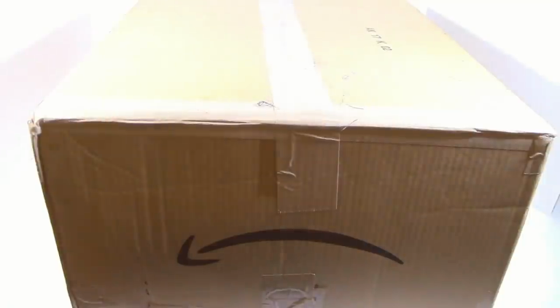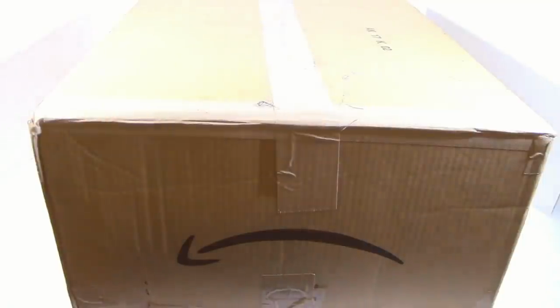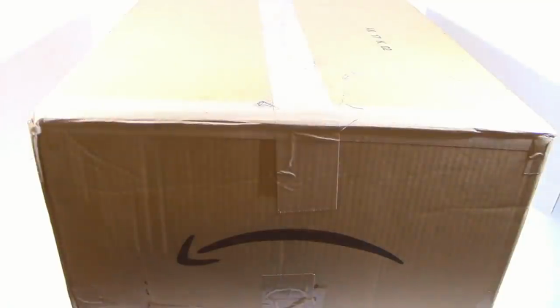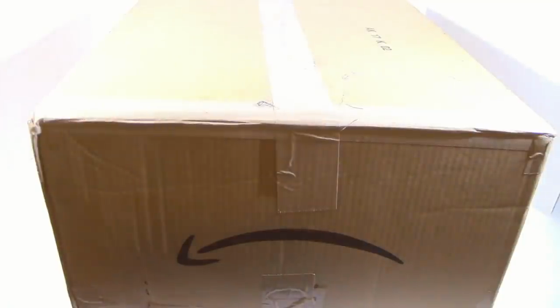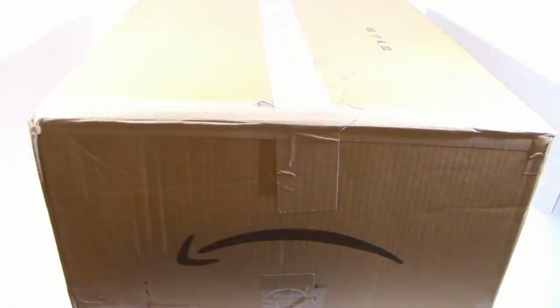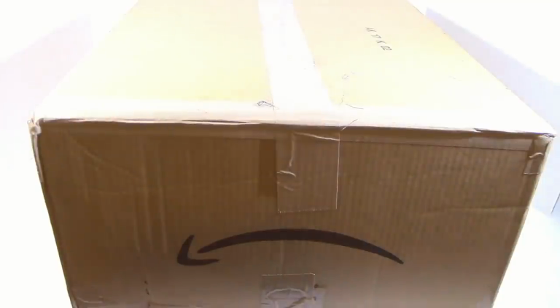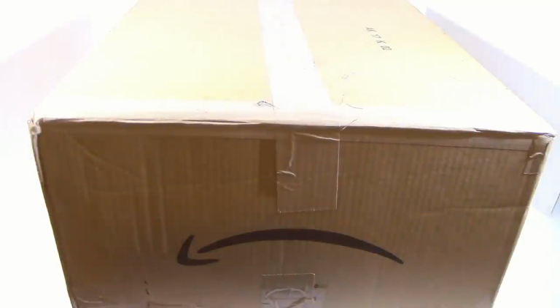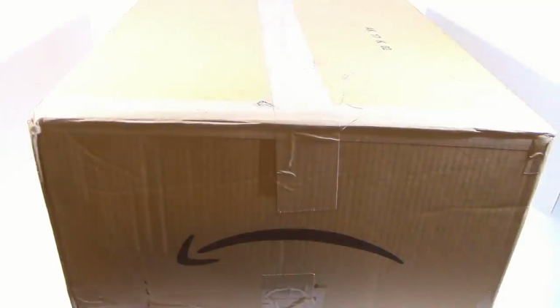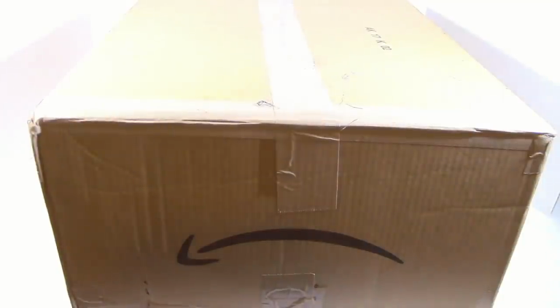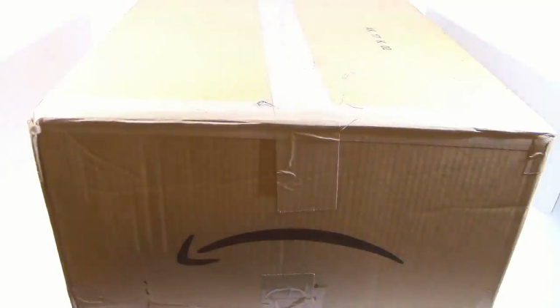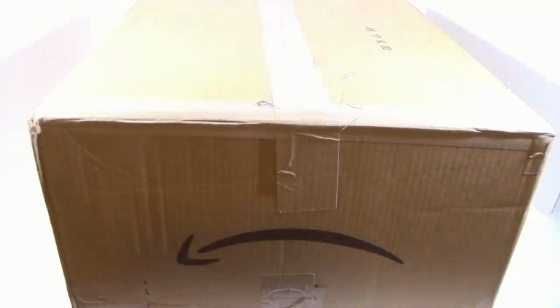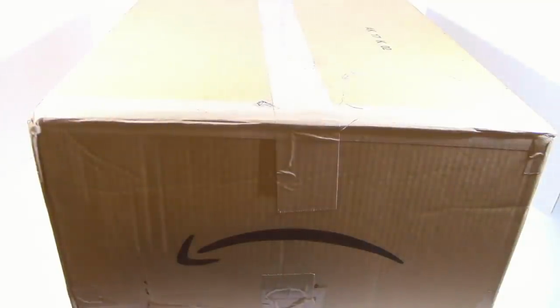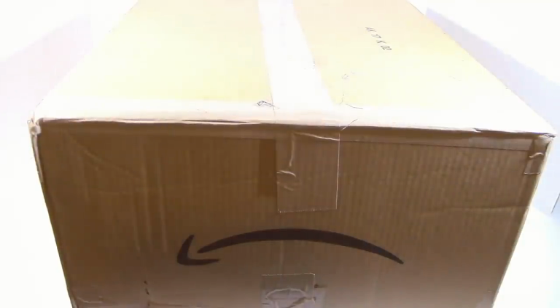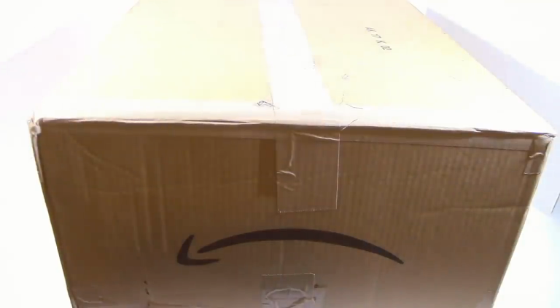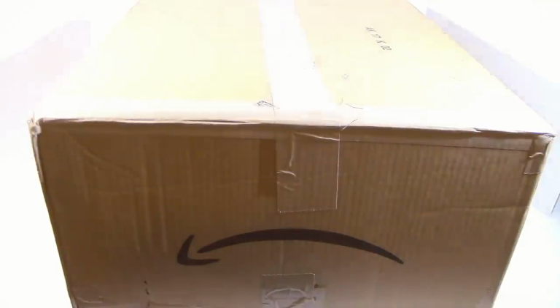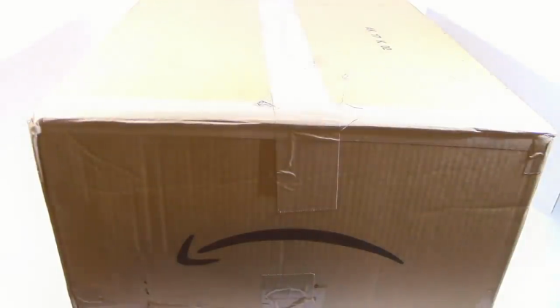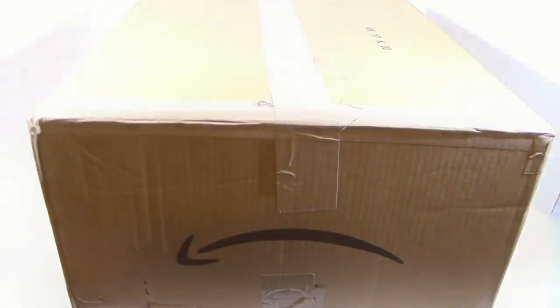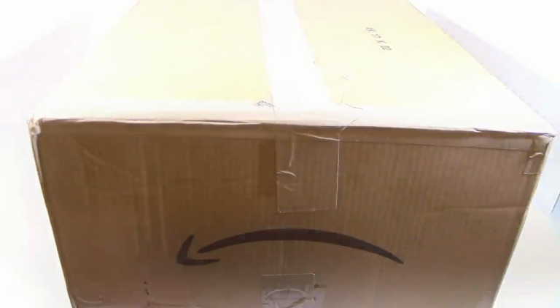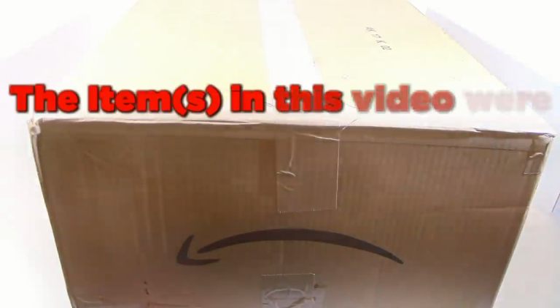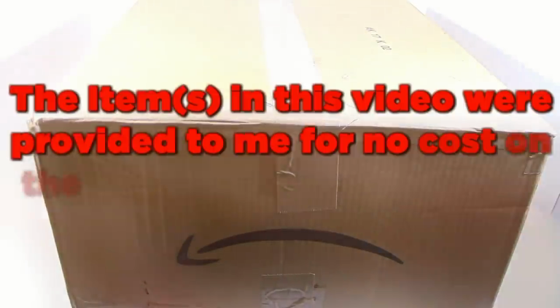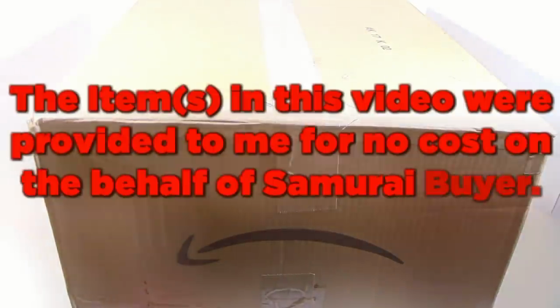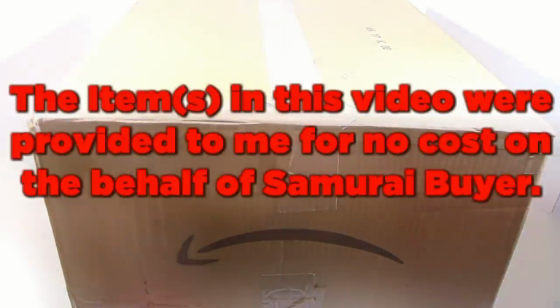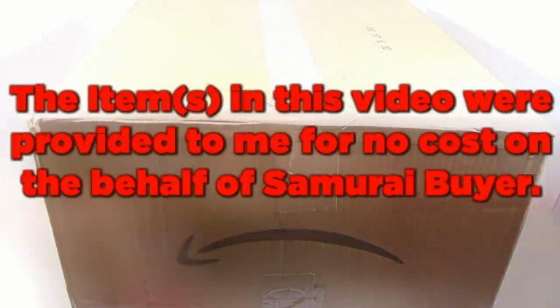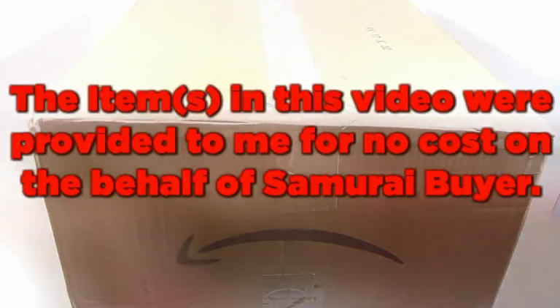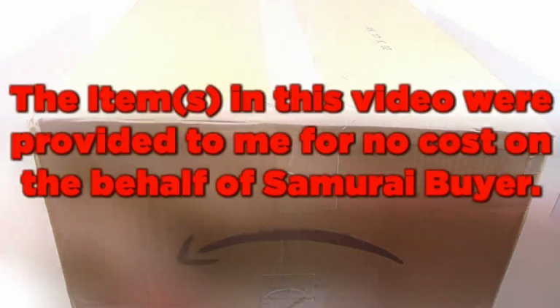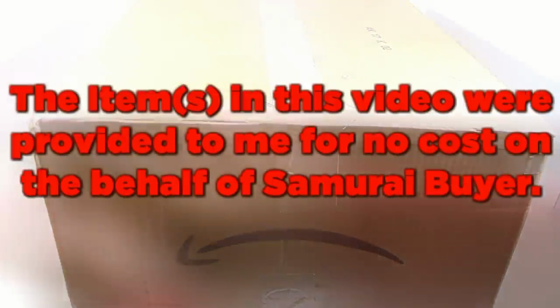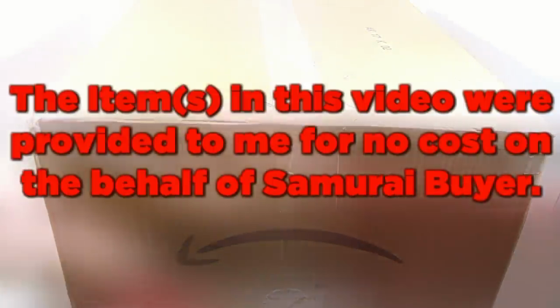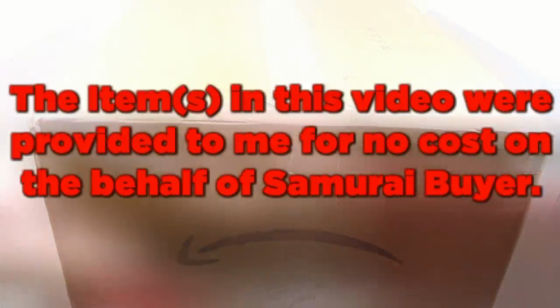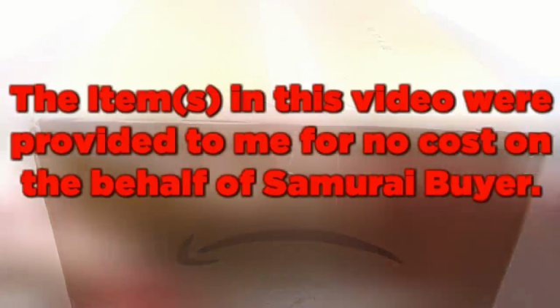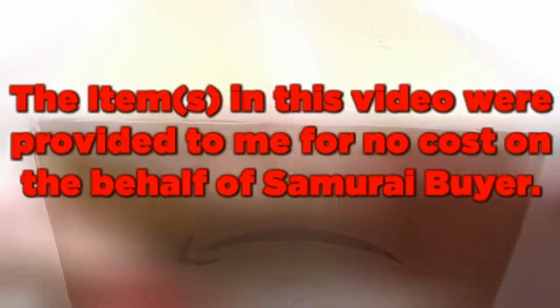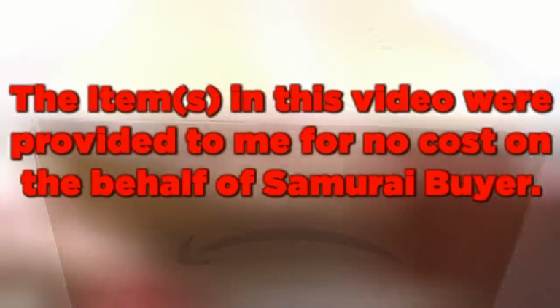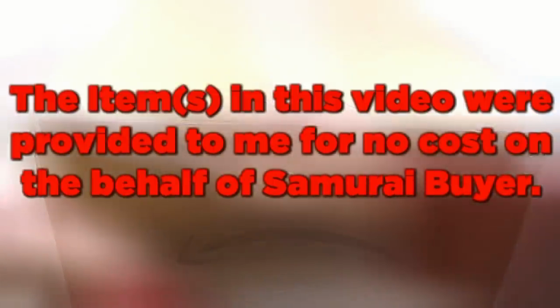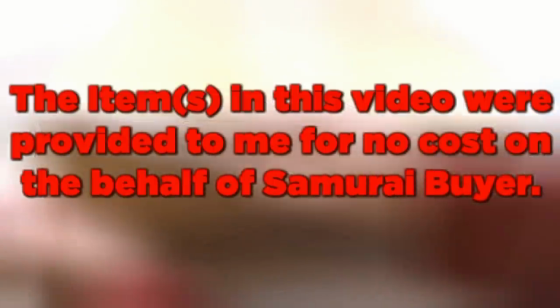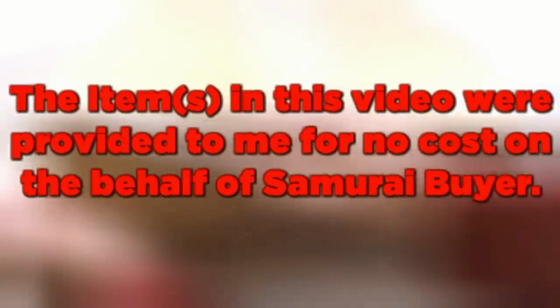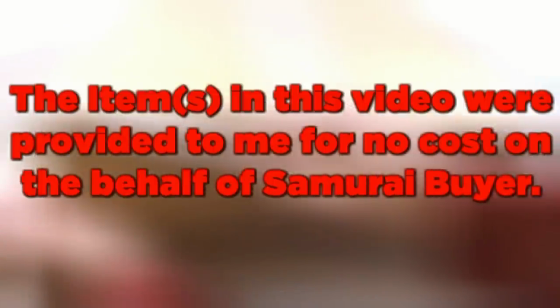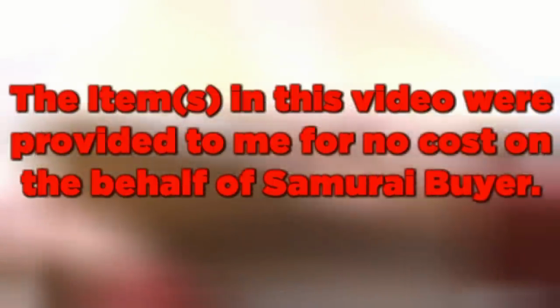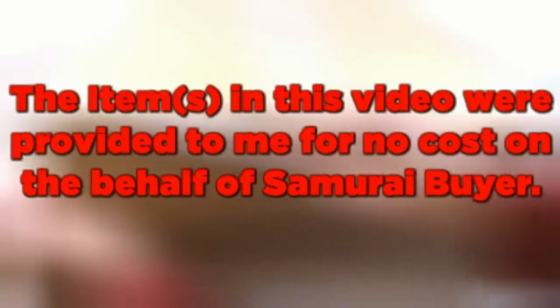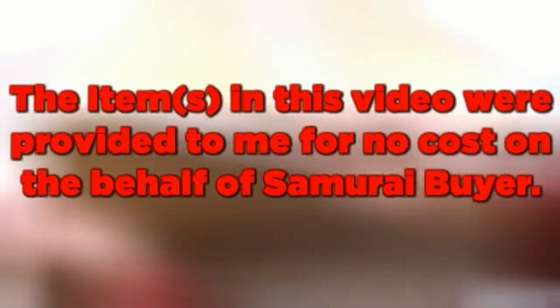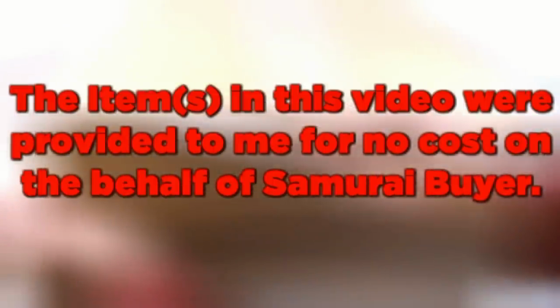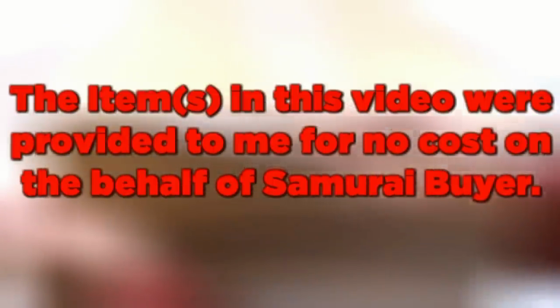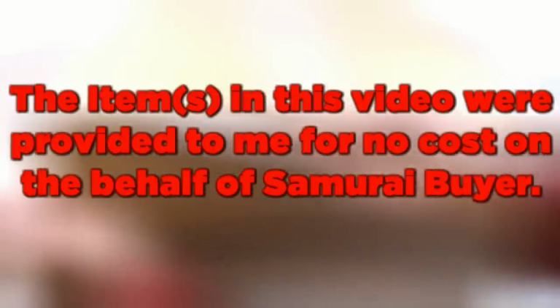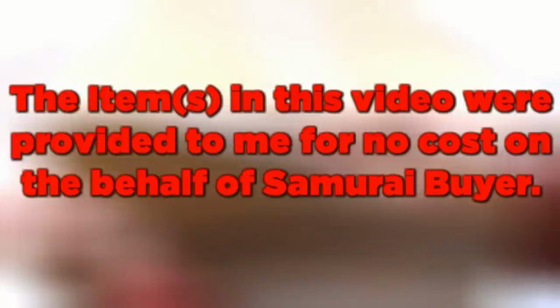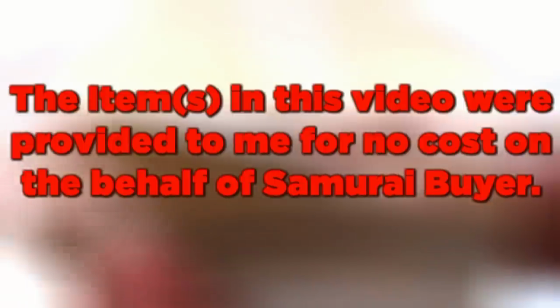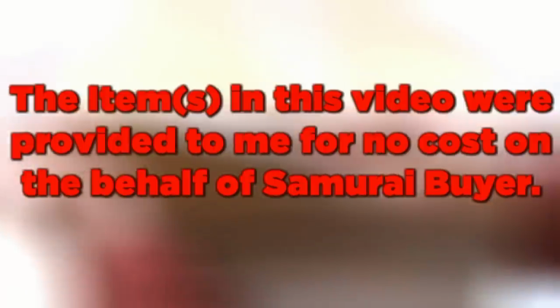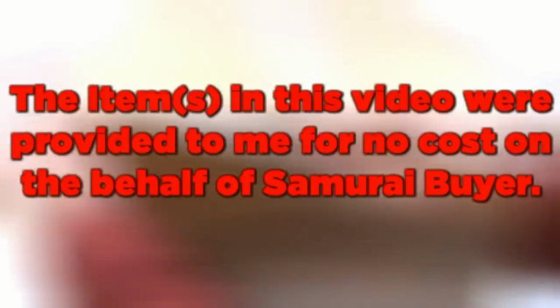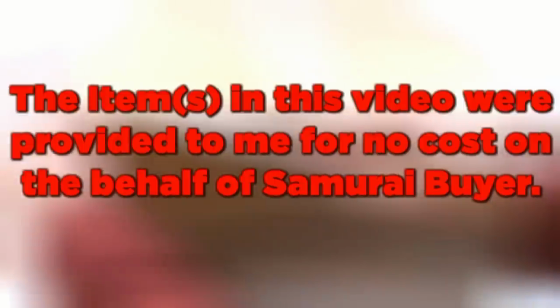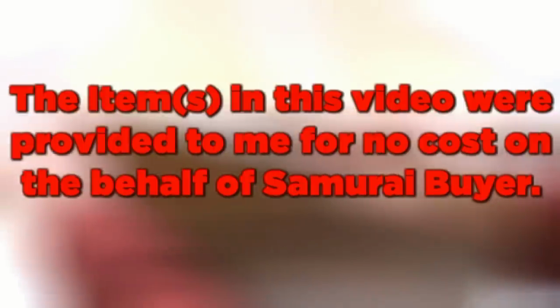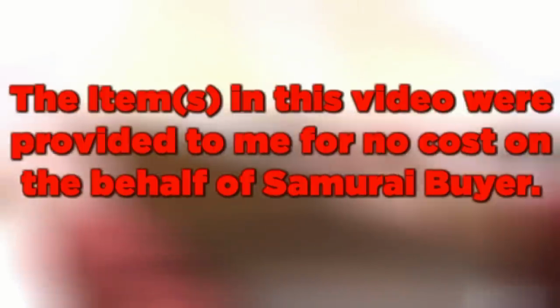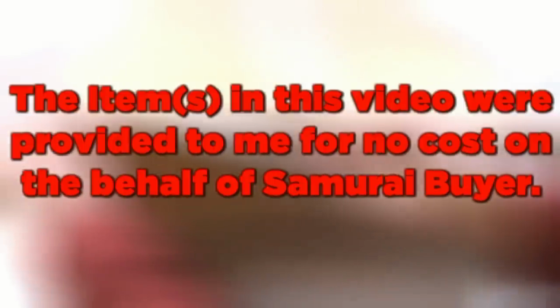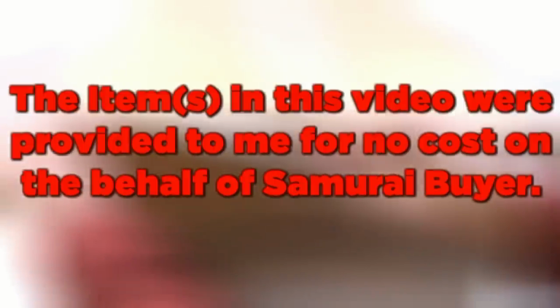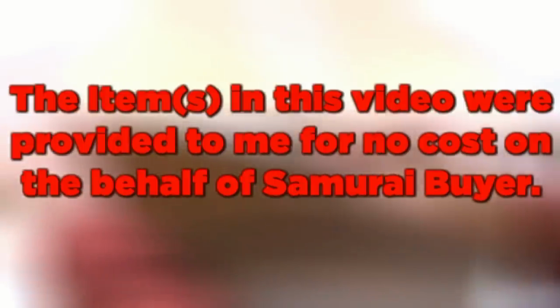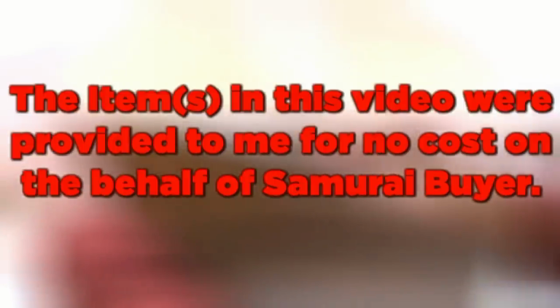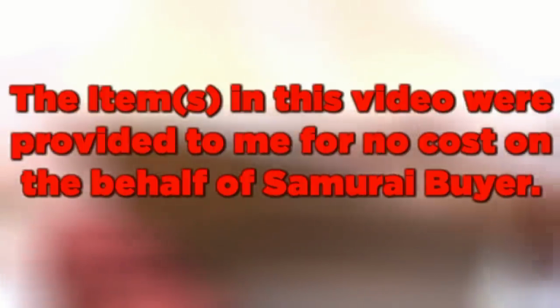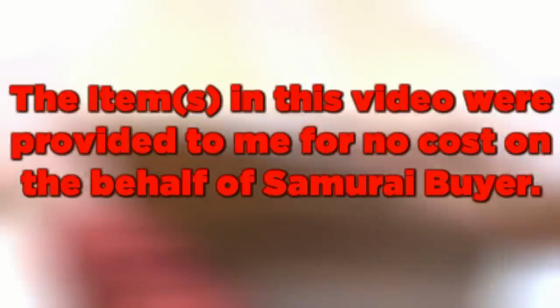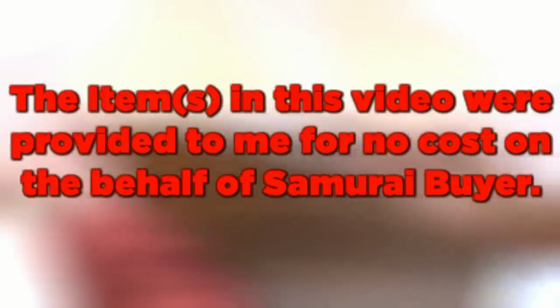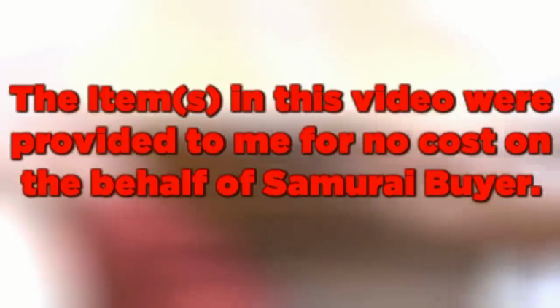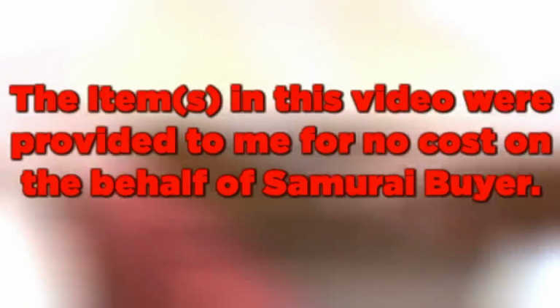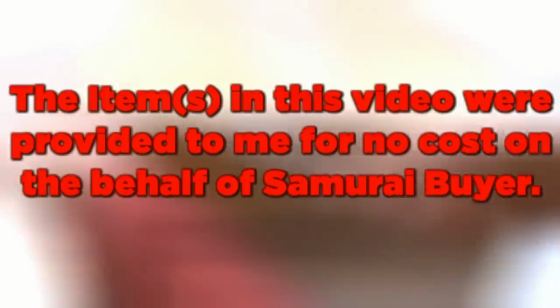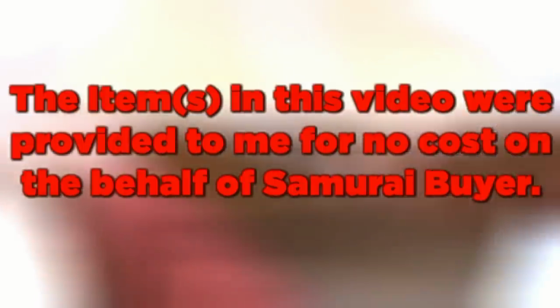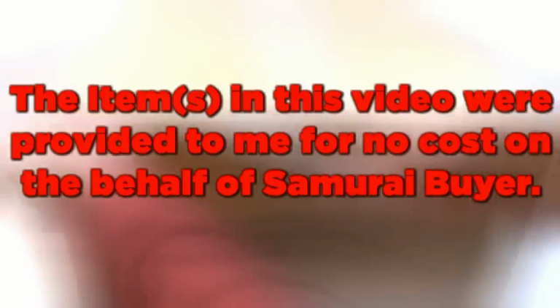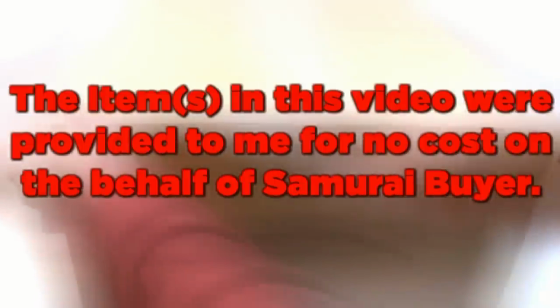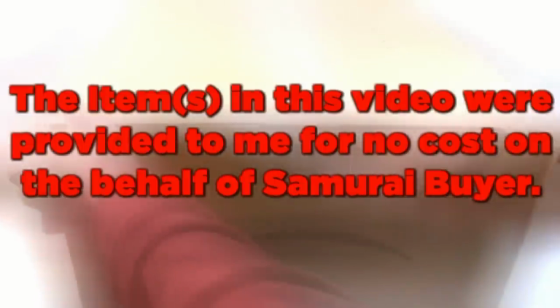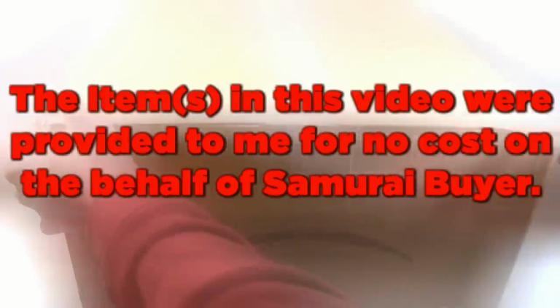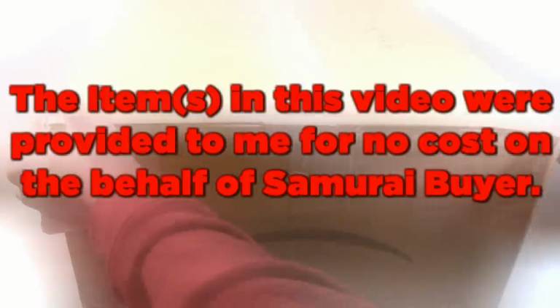Hey guys, Age of Masters here and today I have a Lego Ninjago Movie Wave 2 unboxing video.